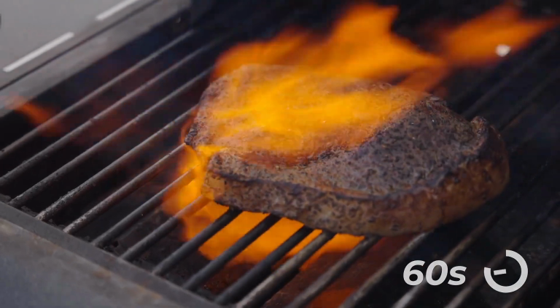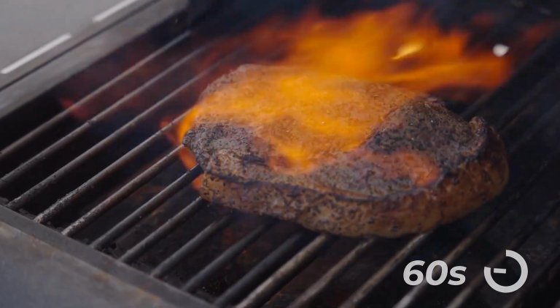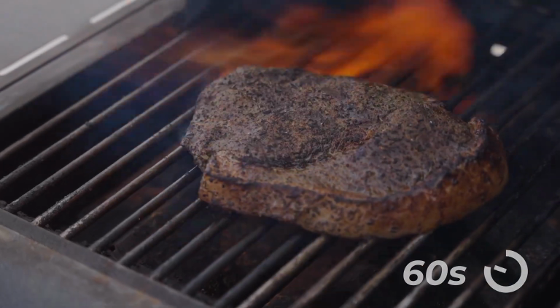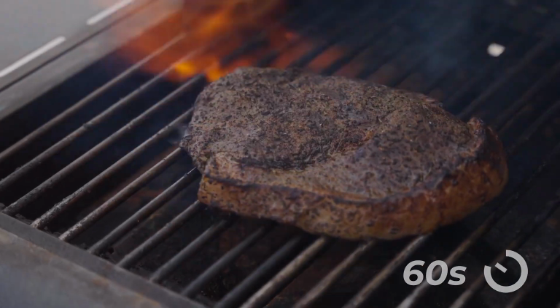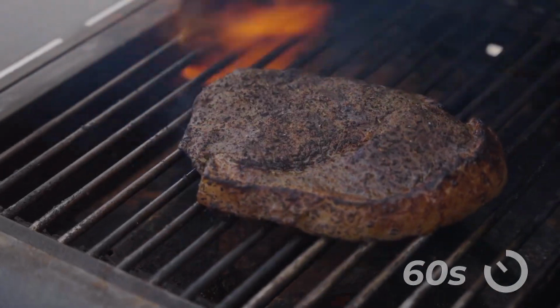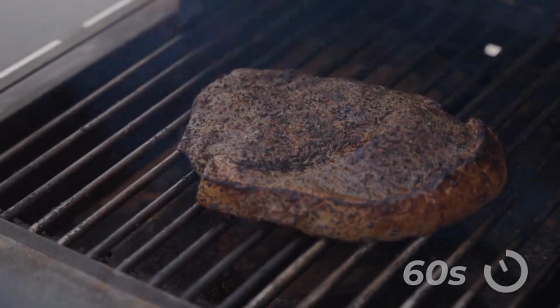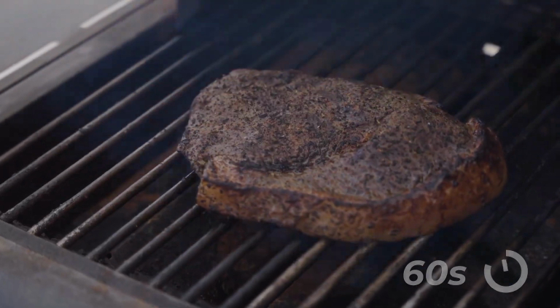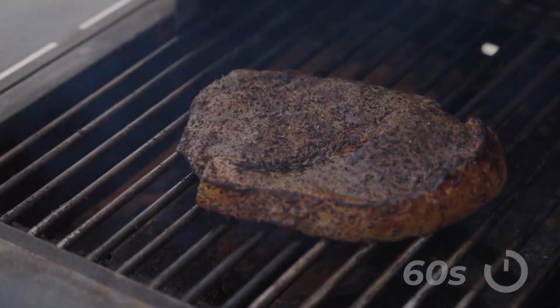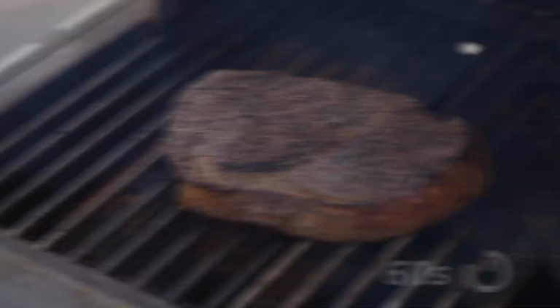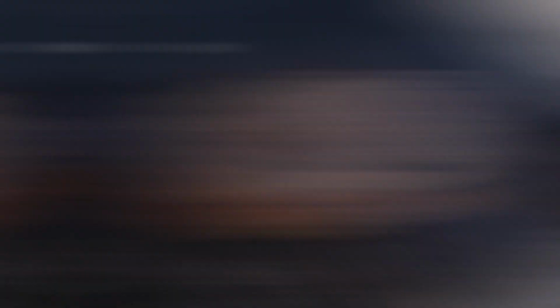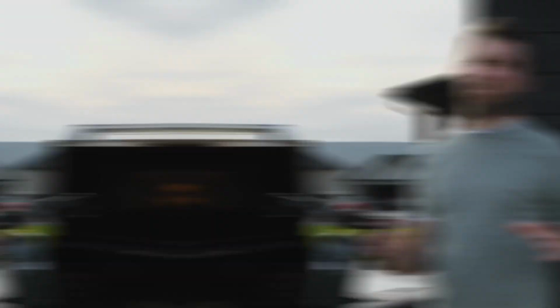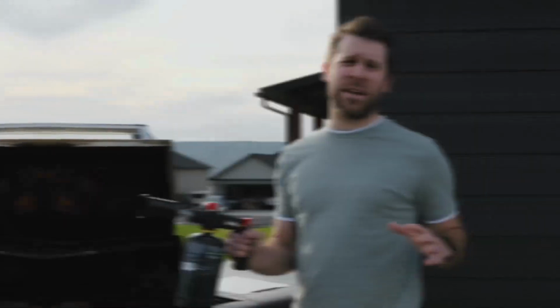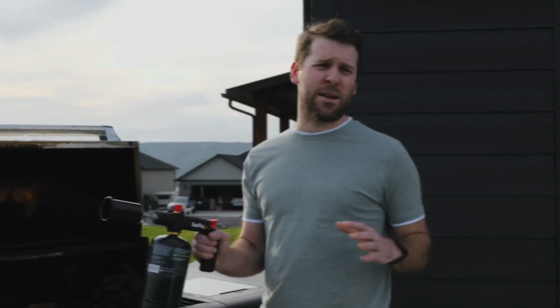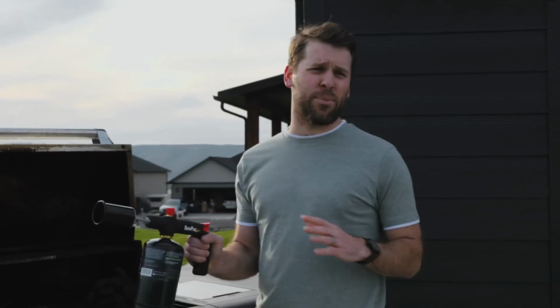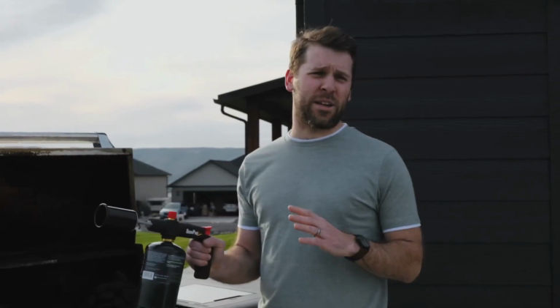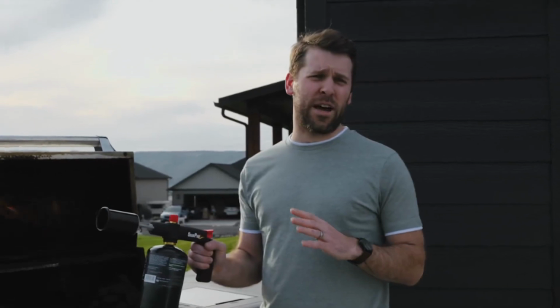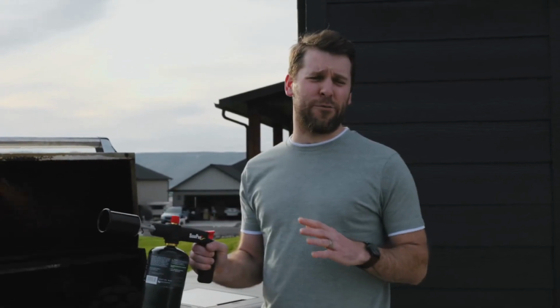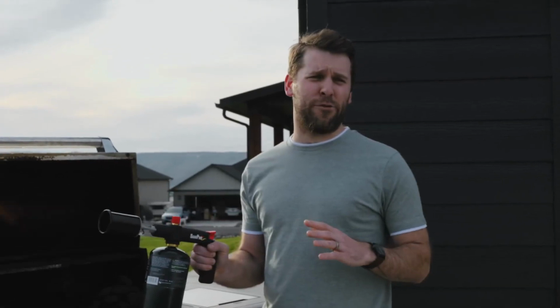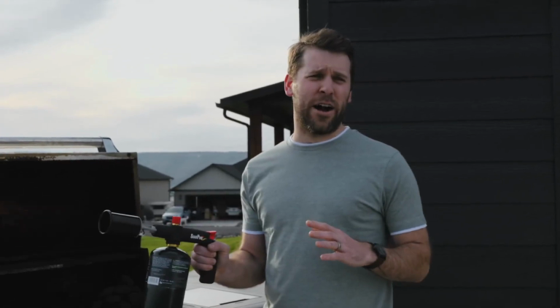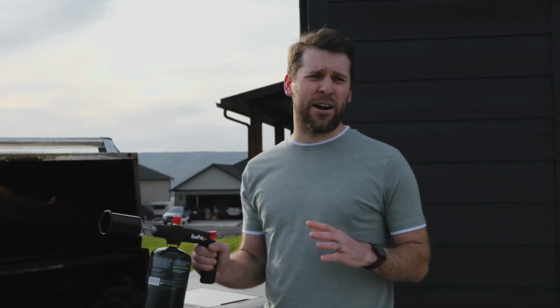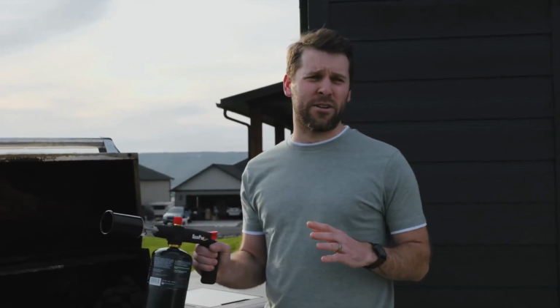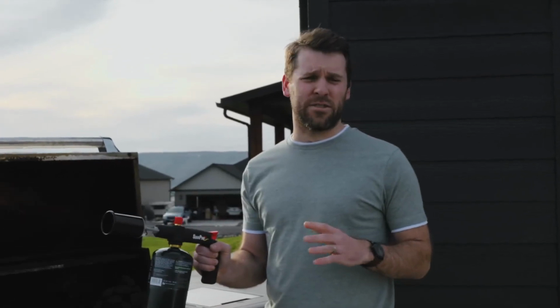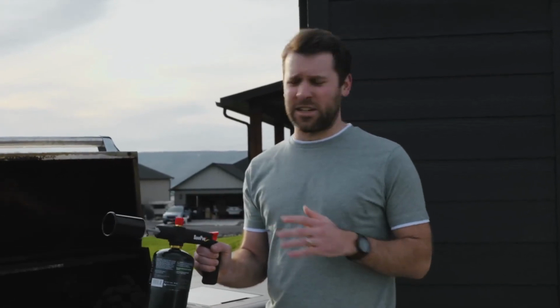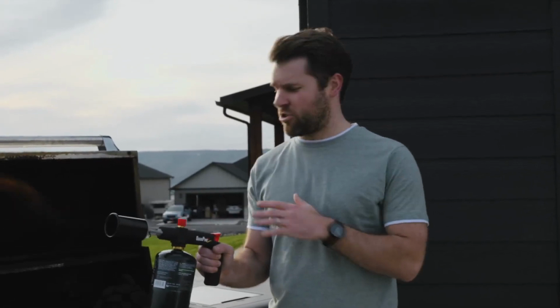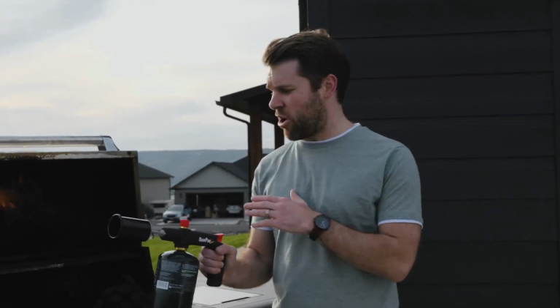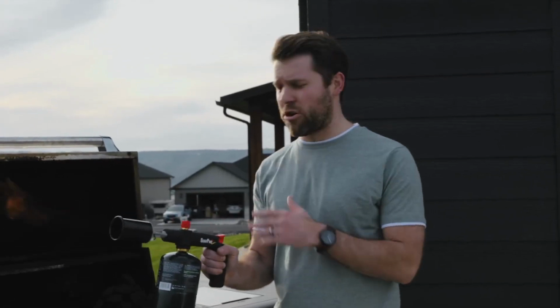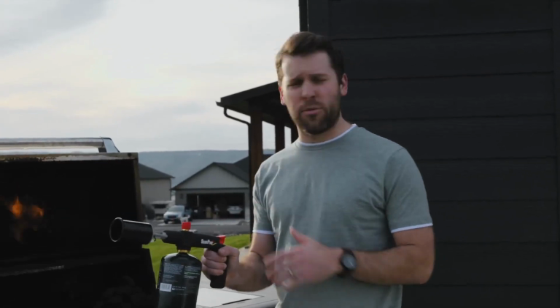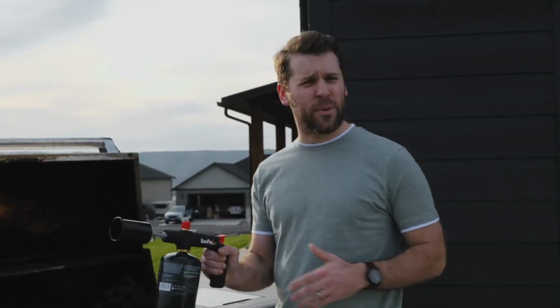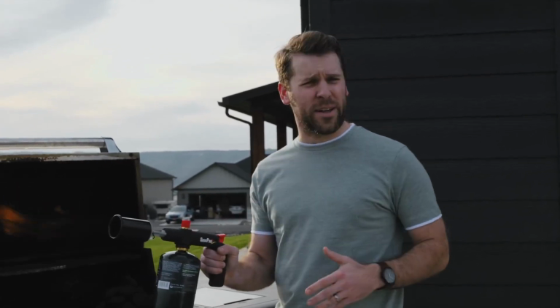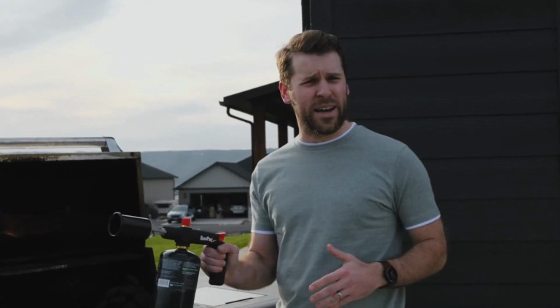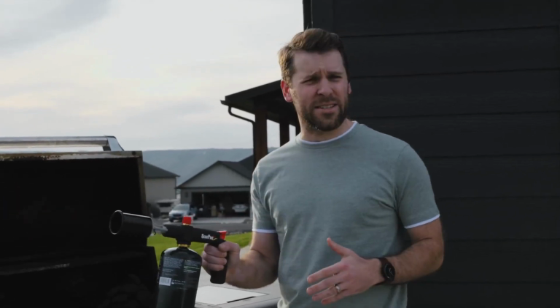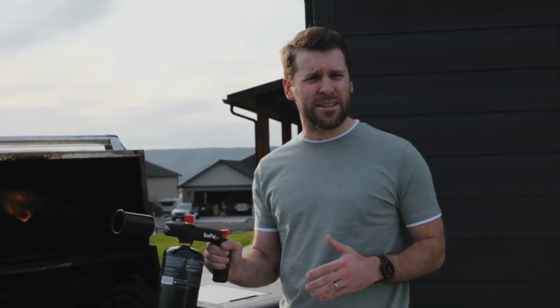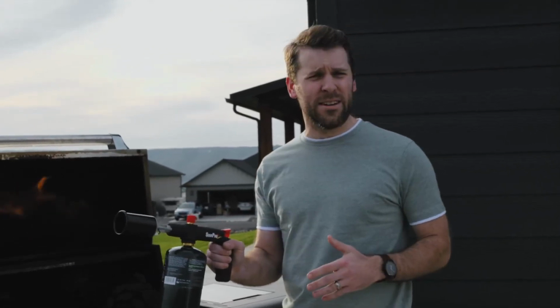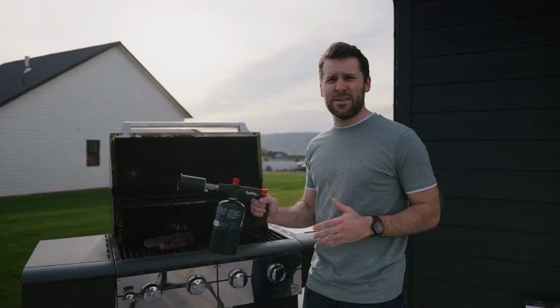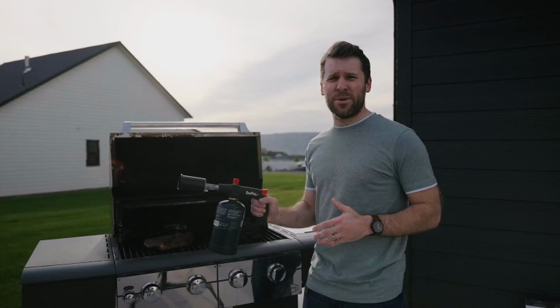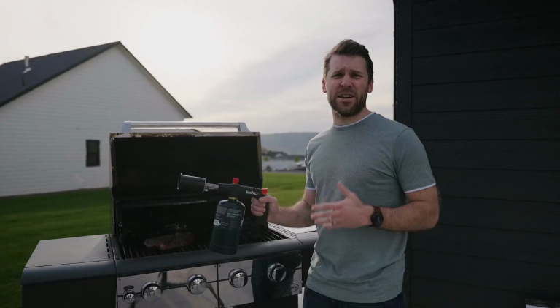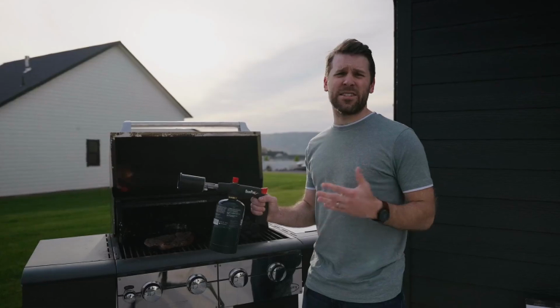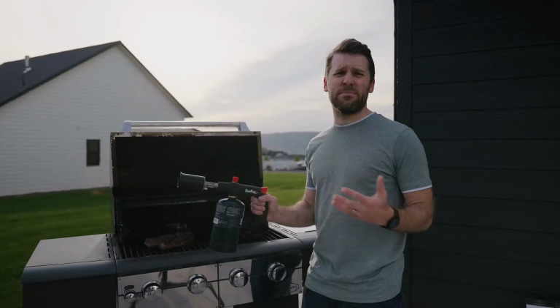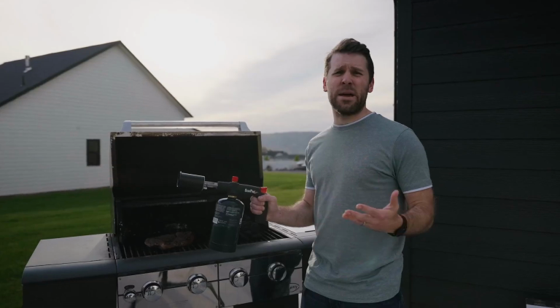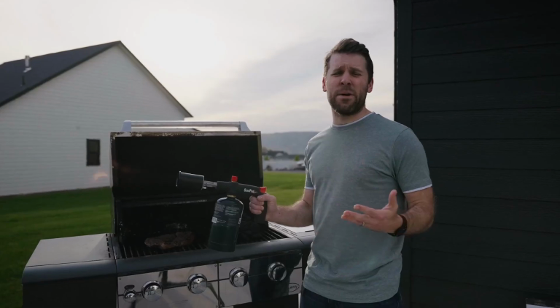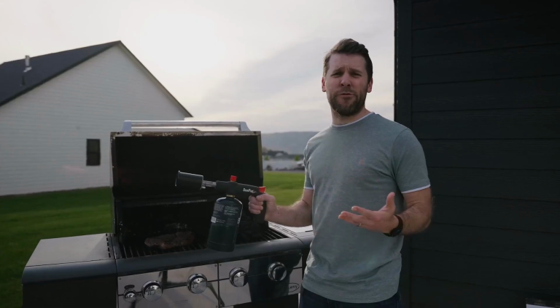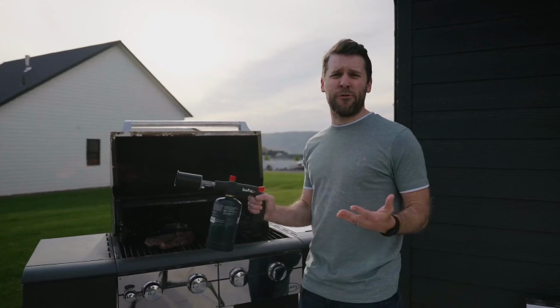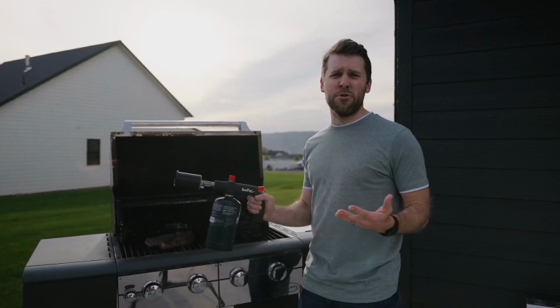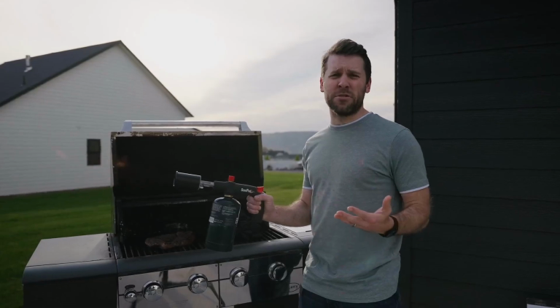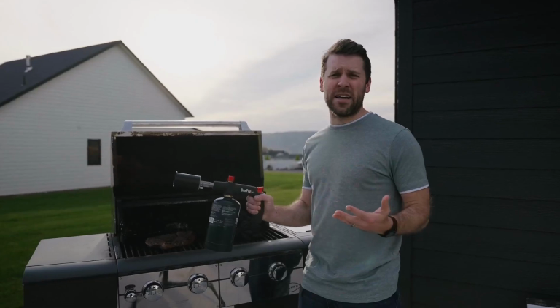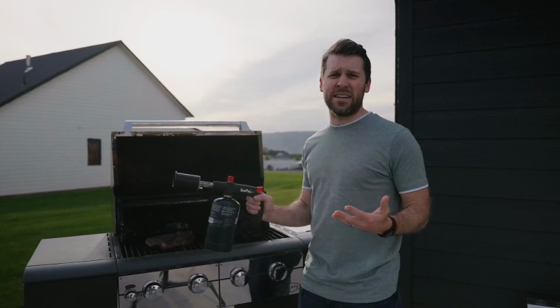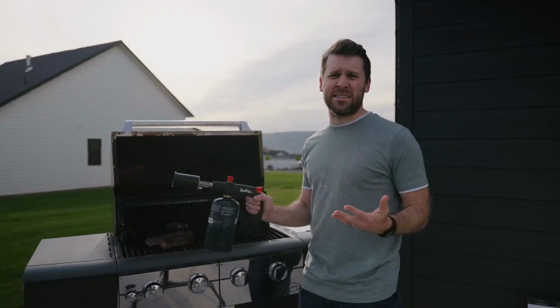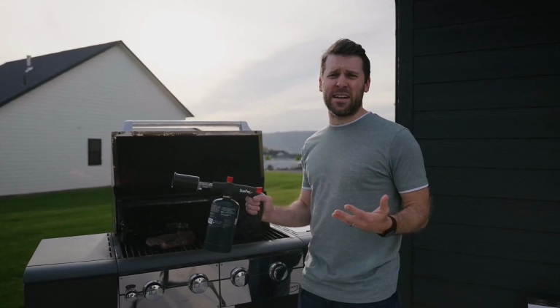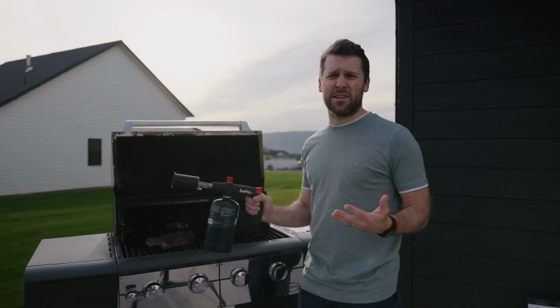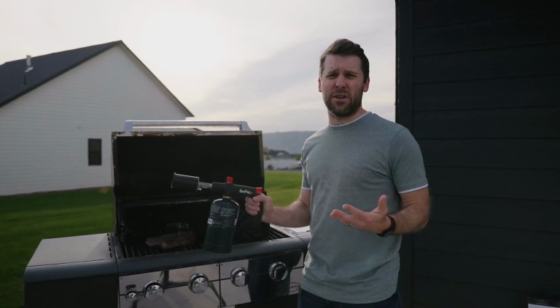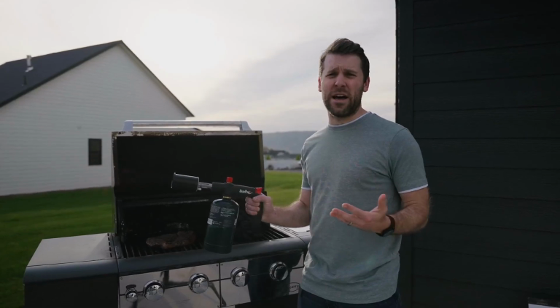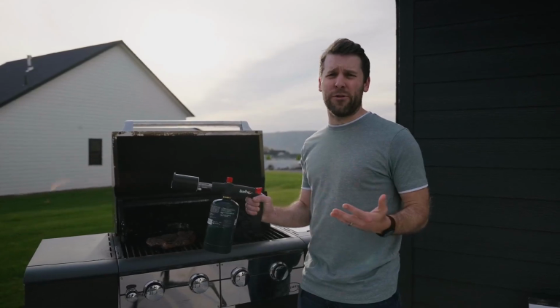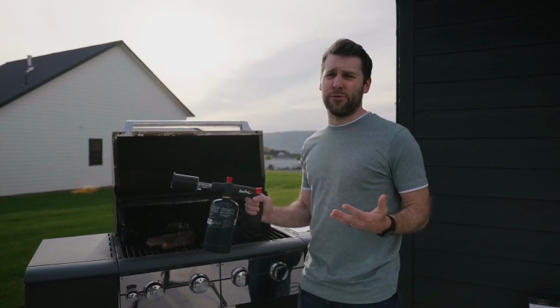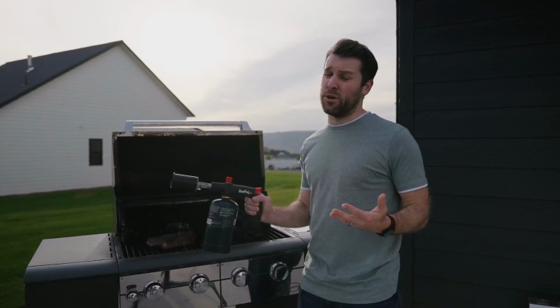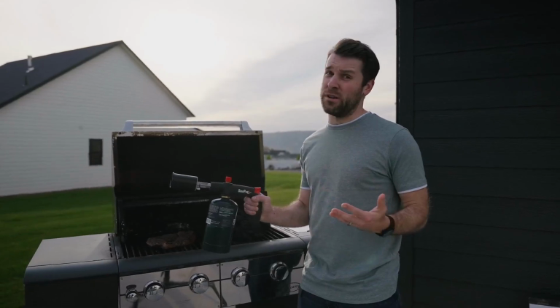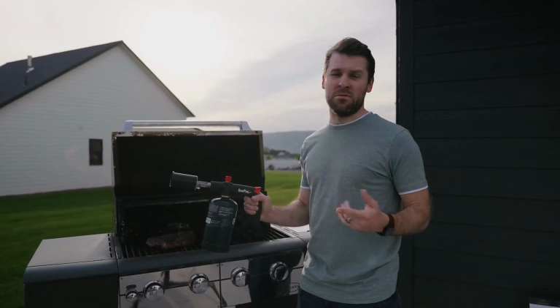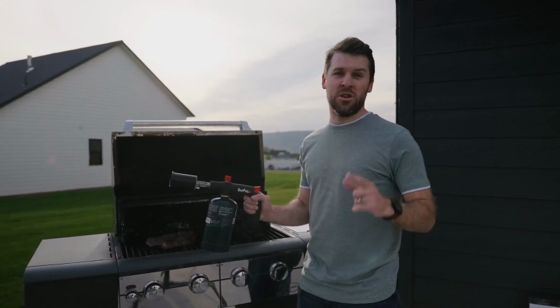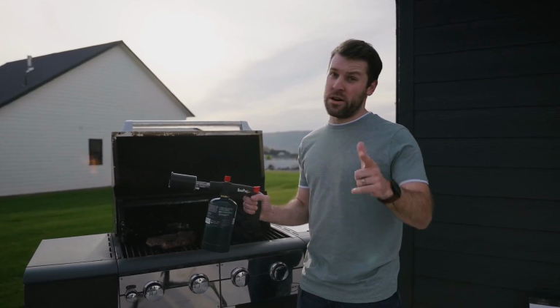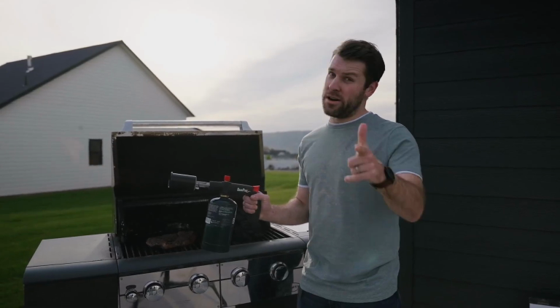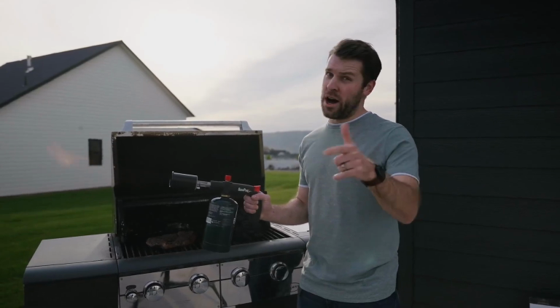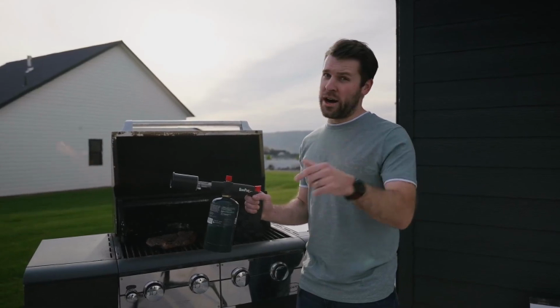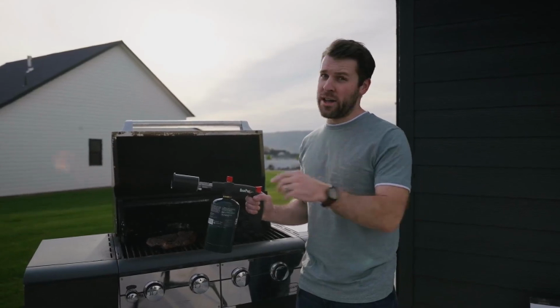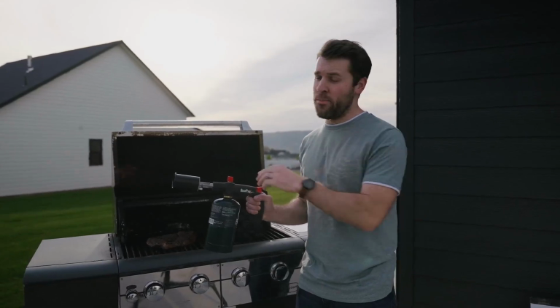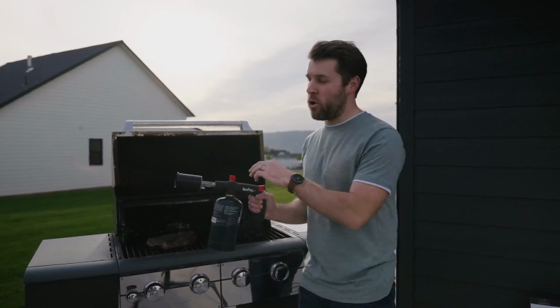I used to hate making briquette fires — like charcoal briquettes — because it made my food taste like lighter fluid. Not anymore.